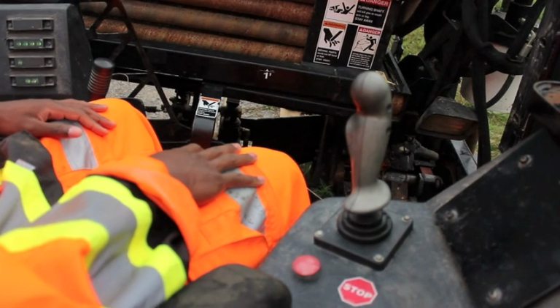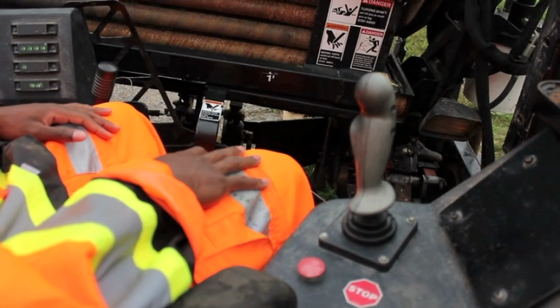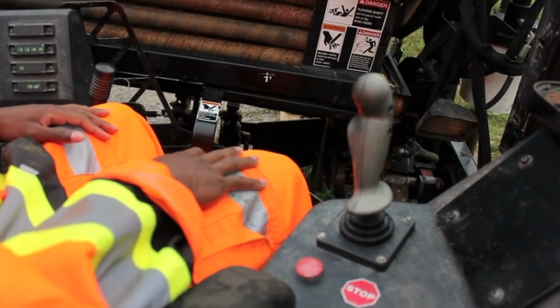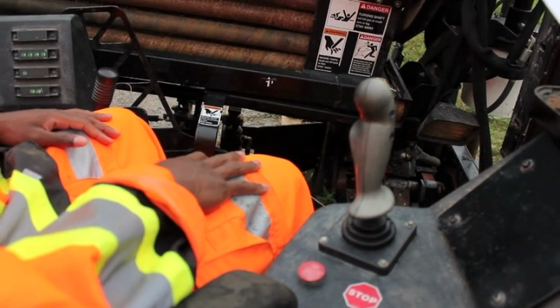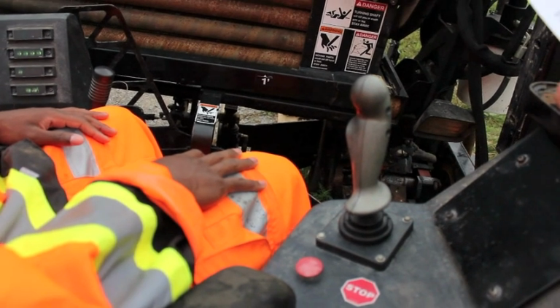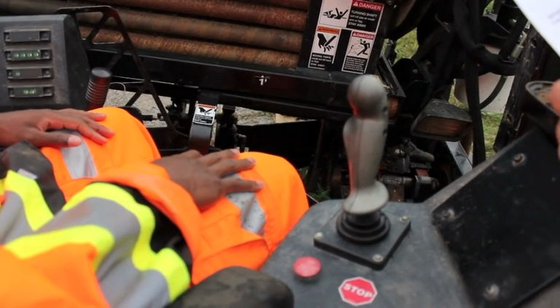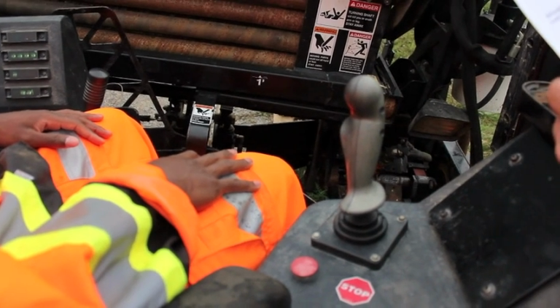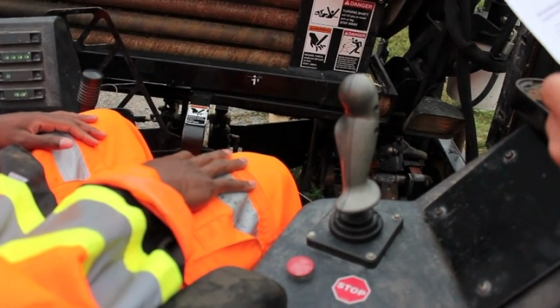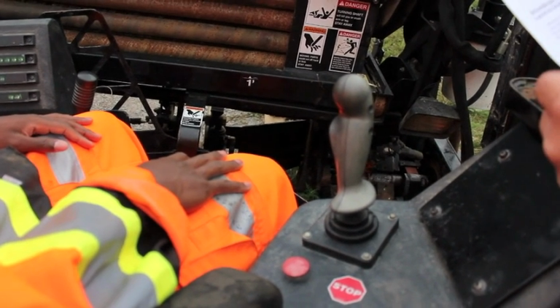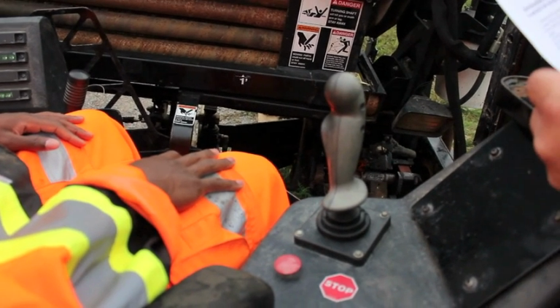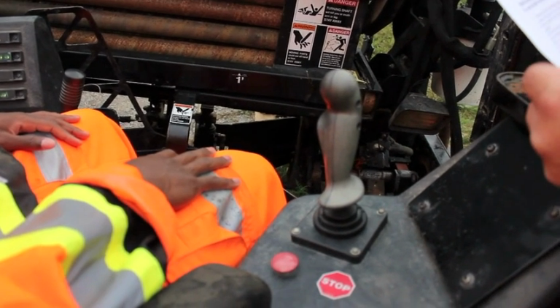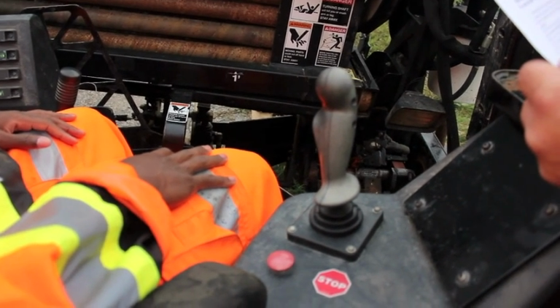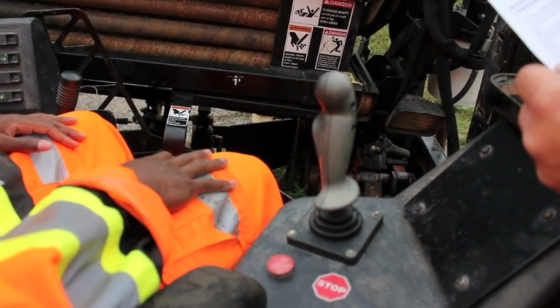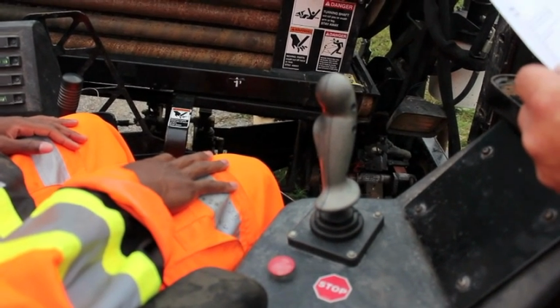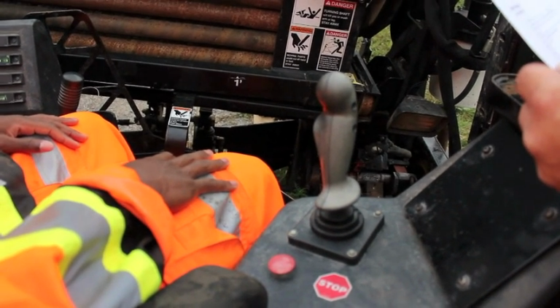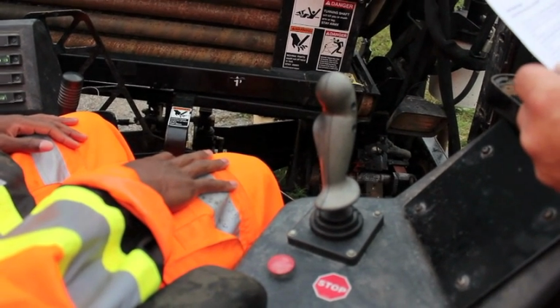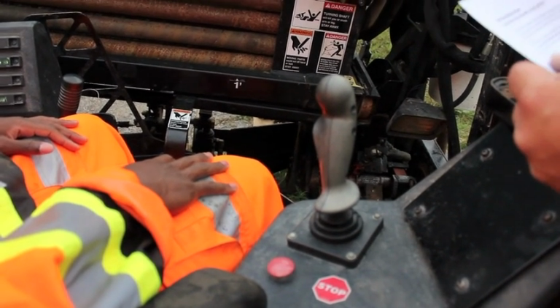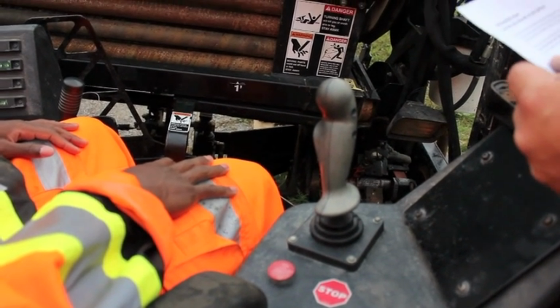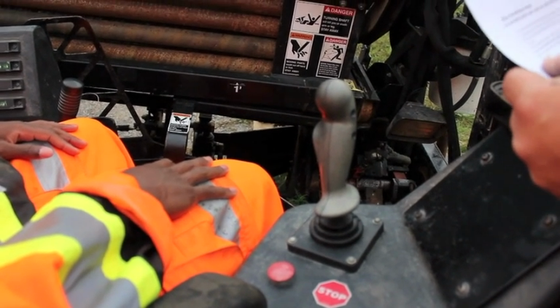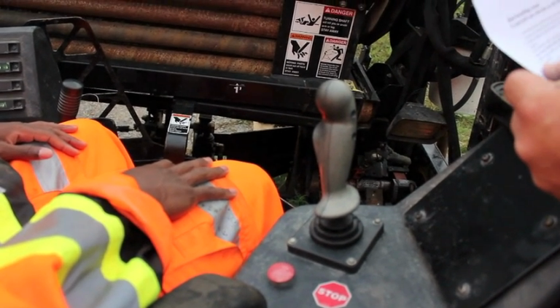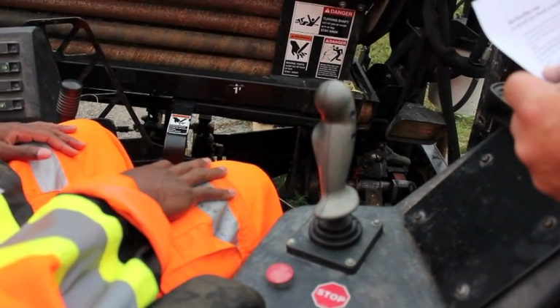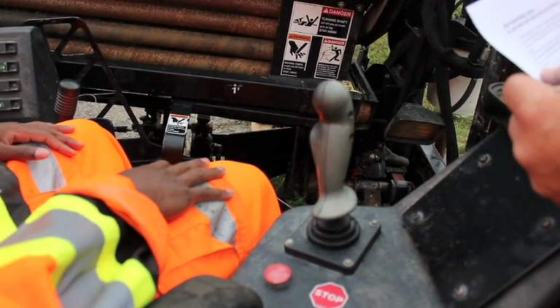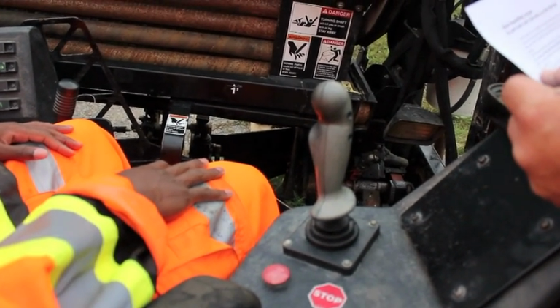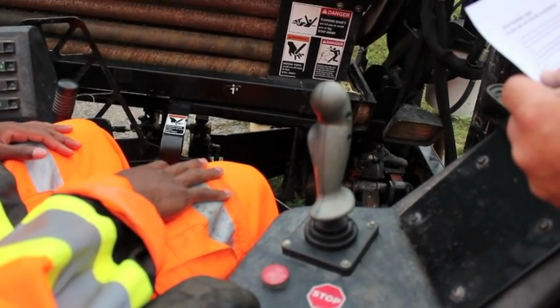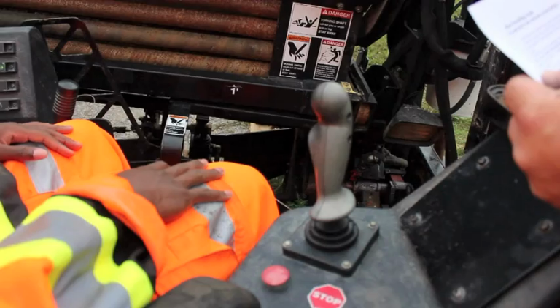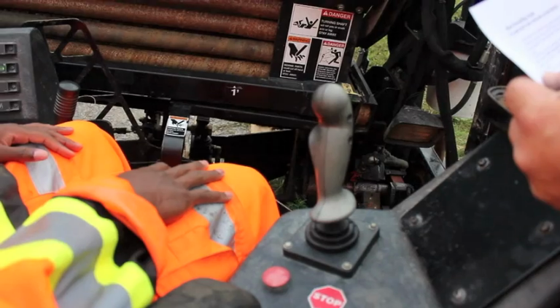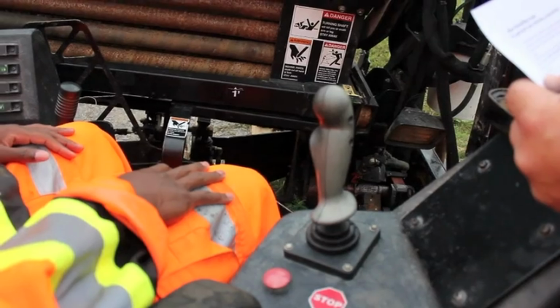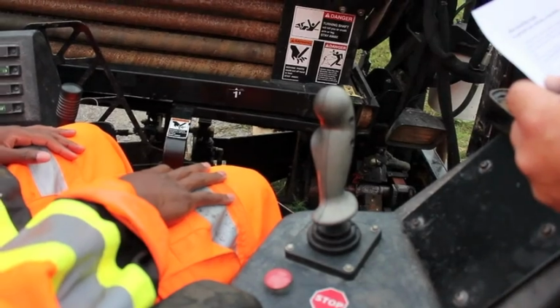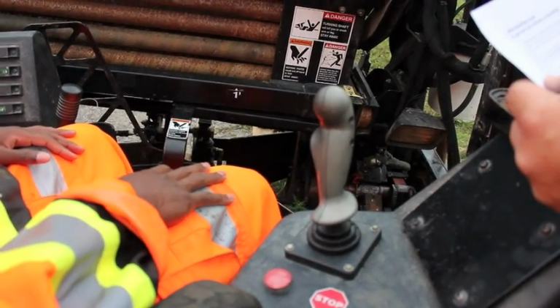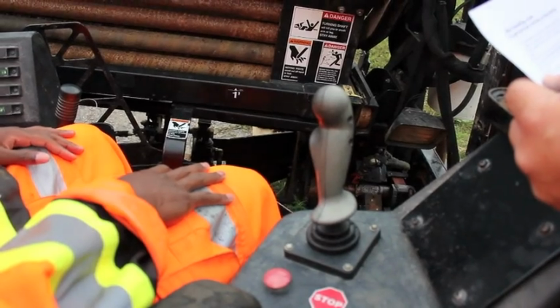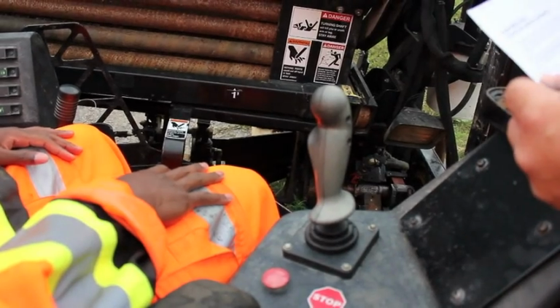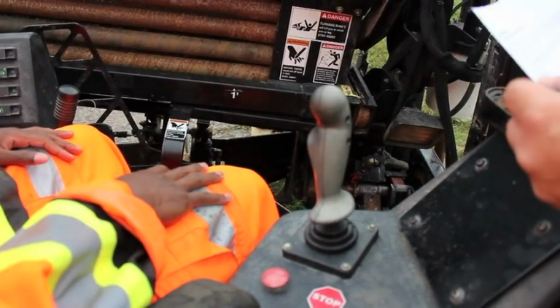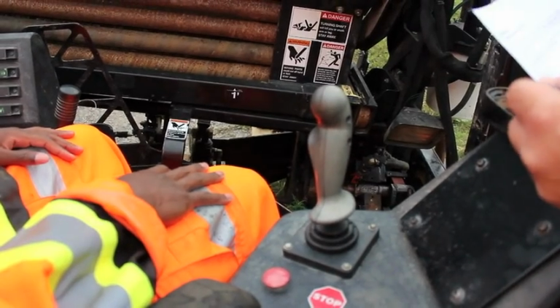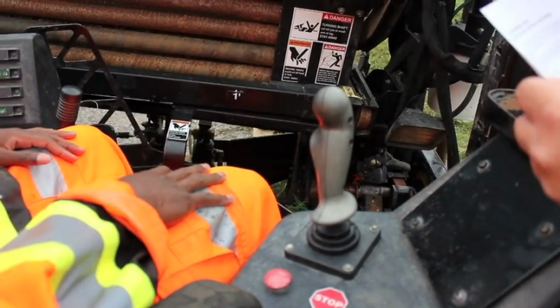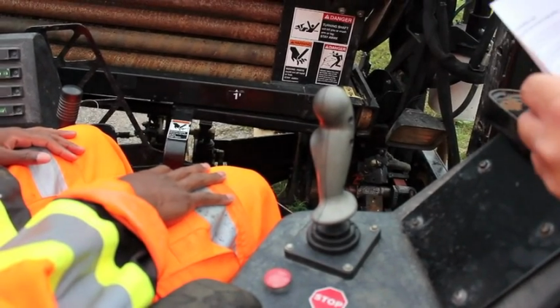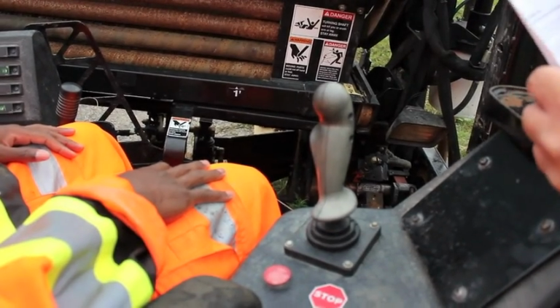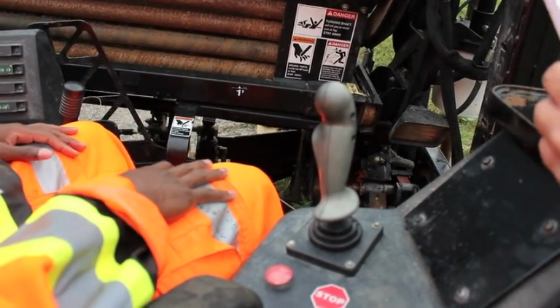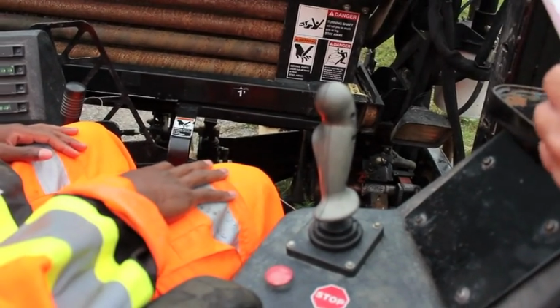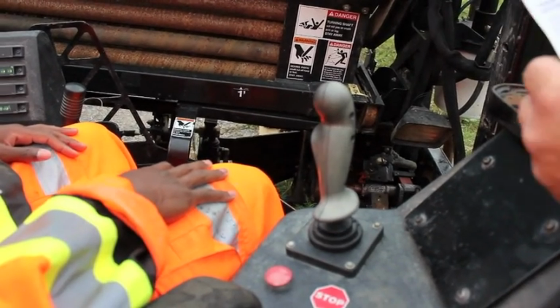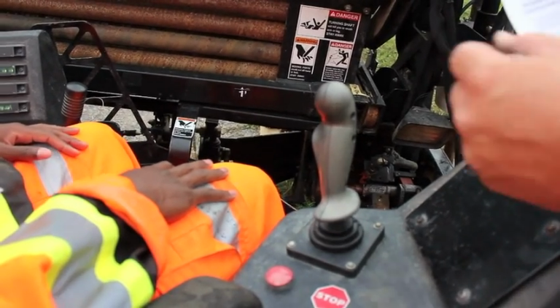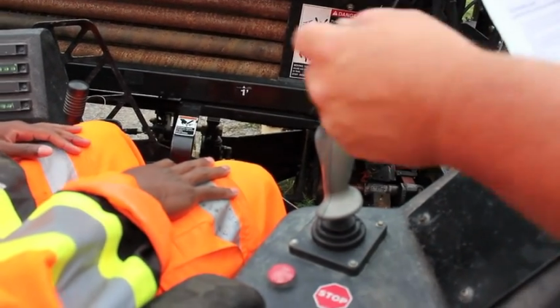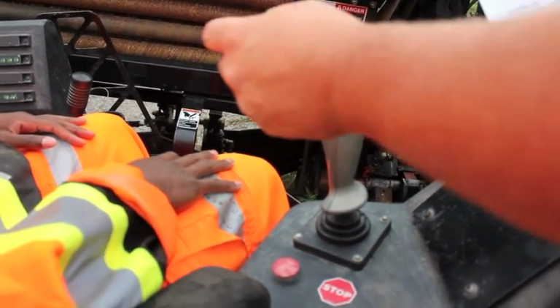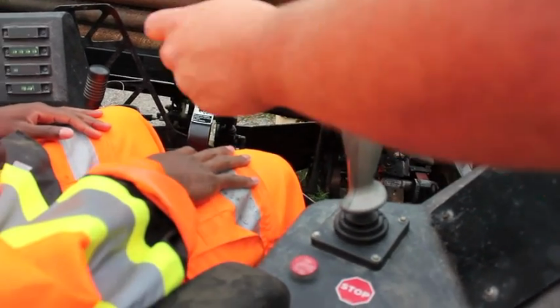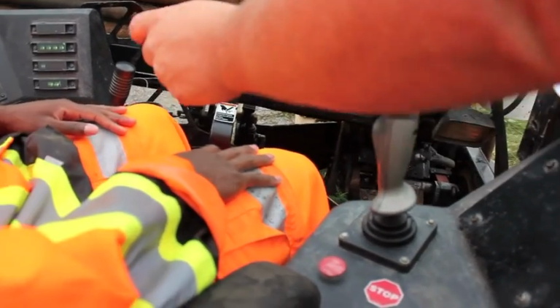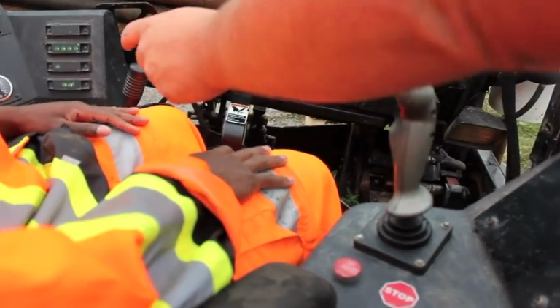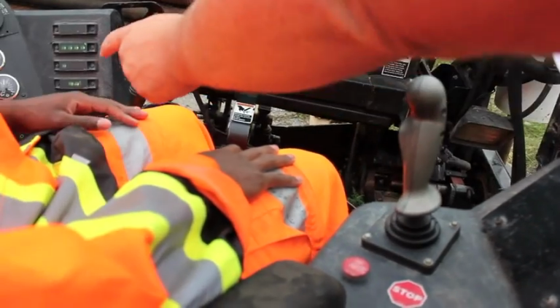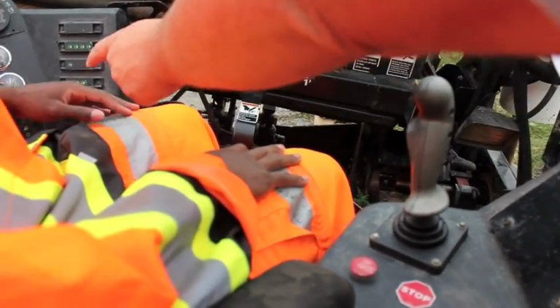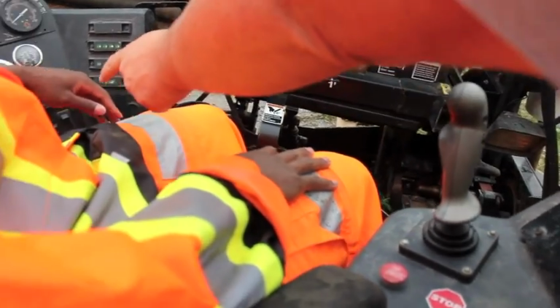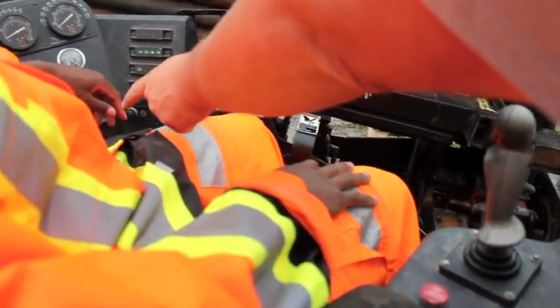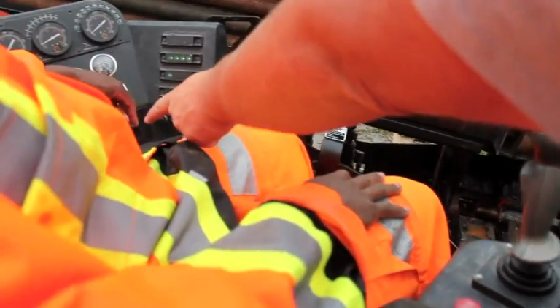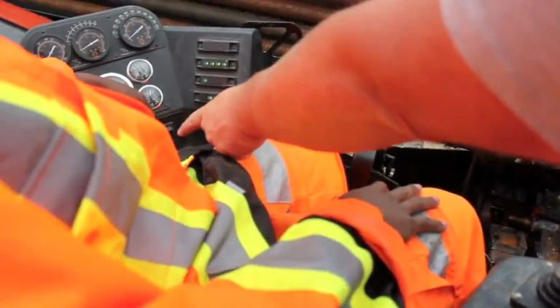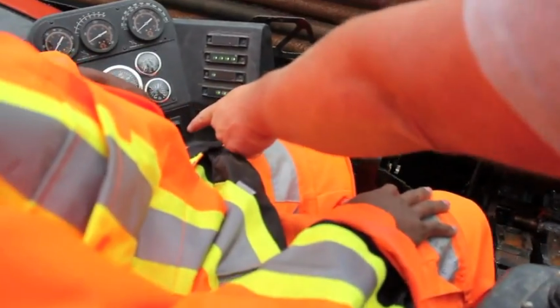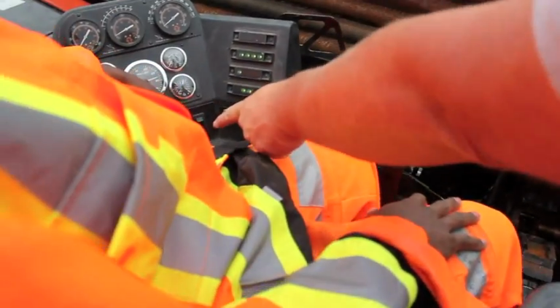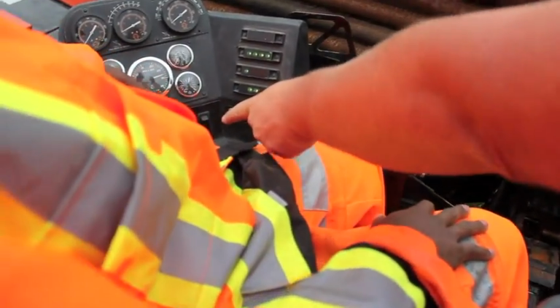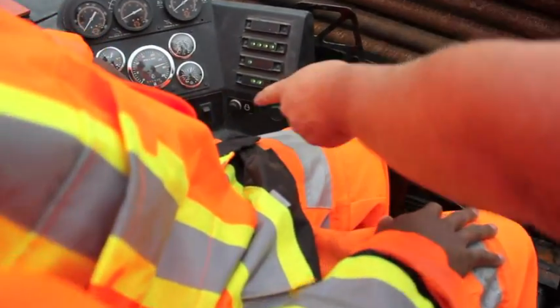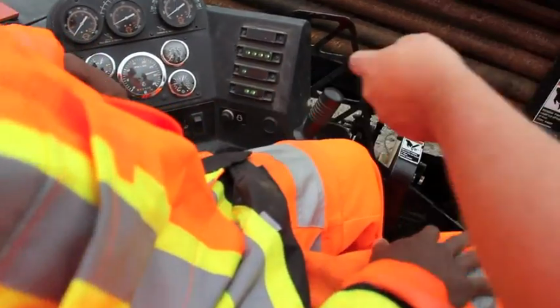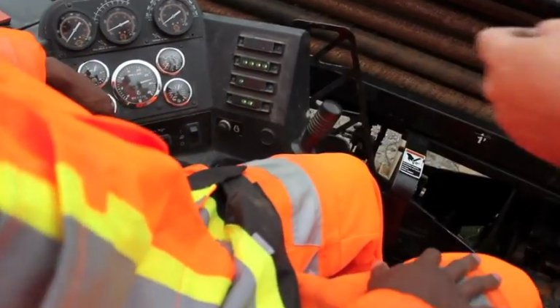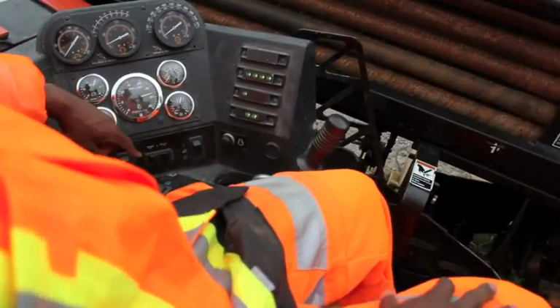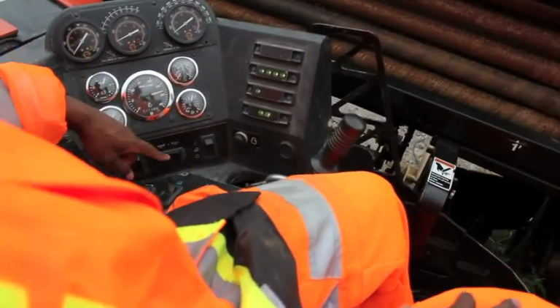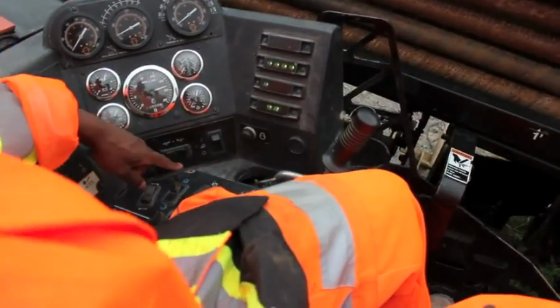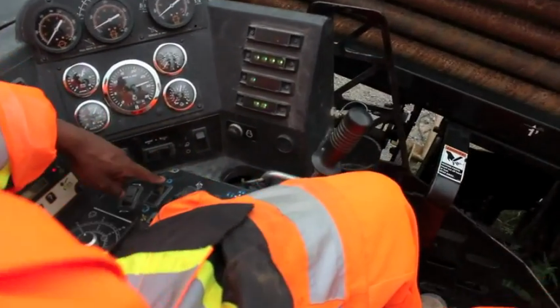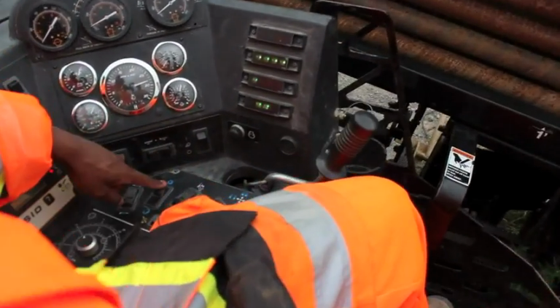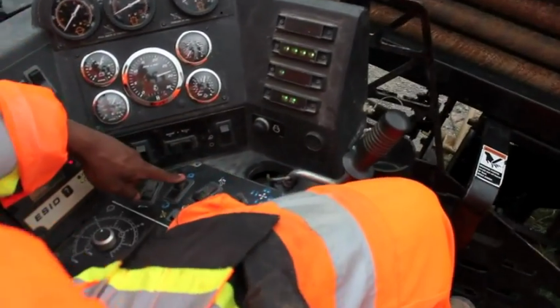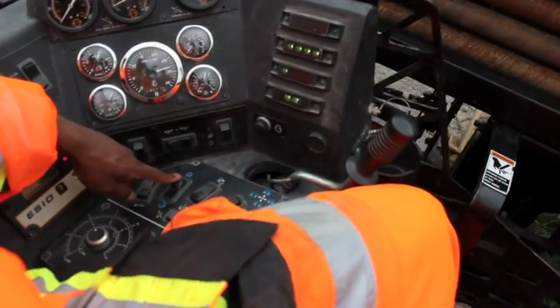Next step is to close your grippers. Use the blue button.